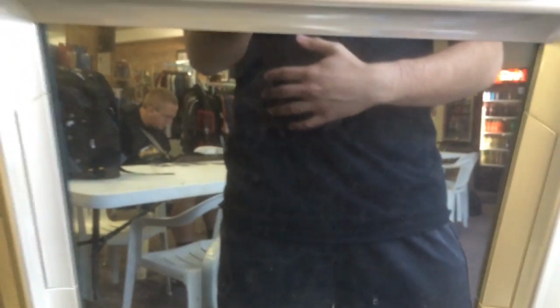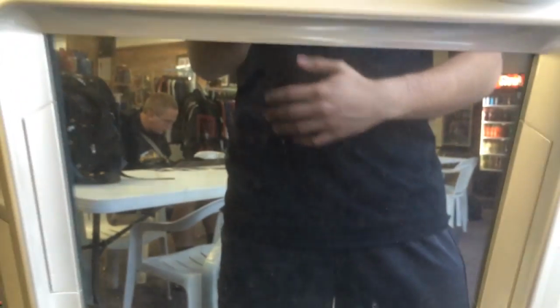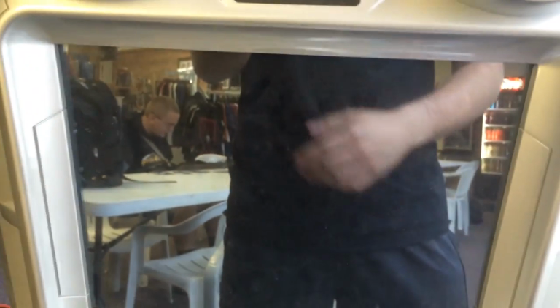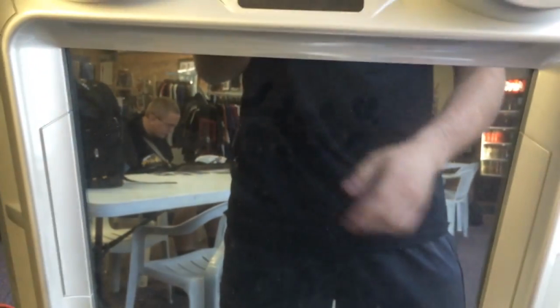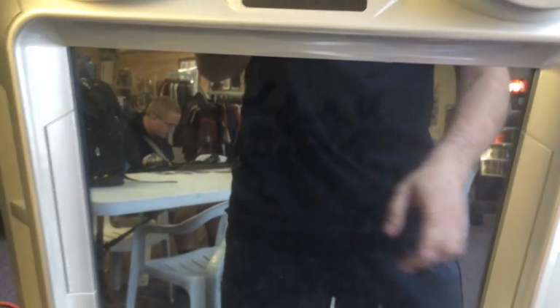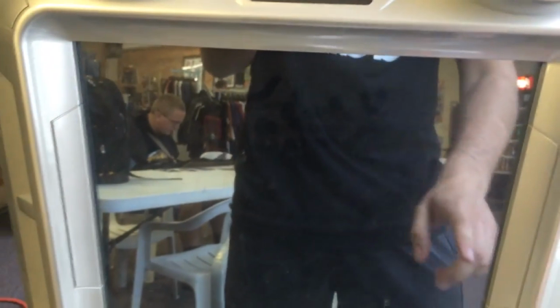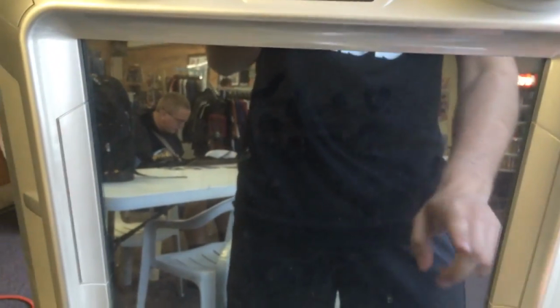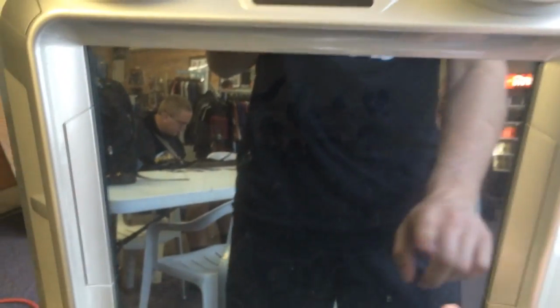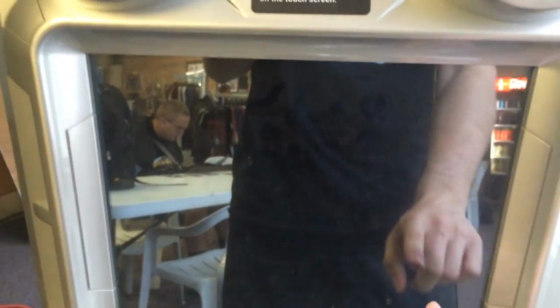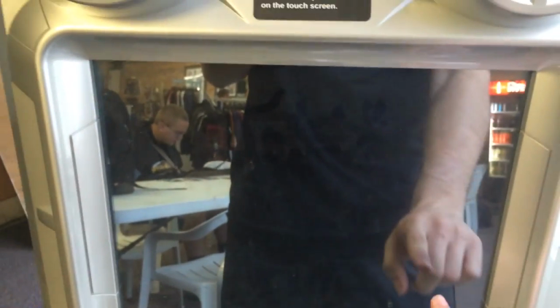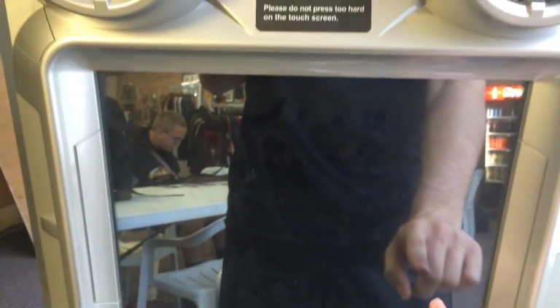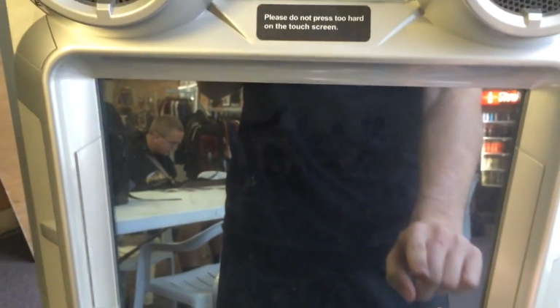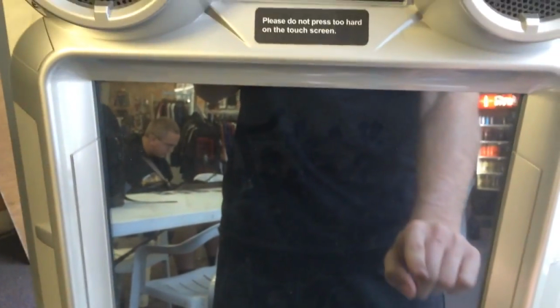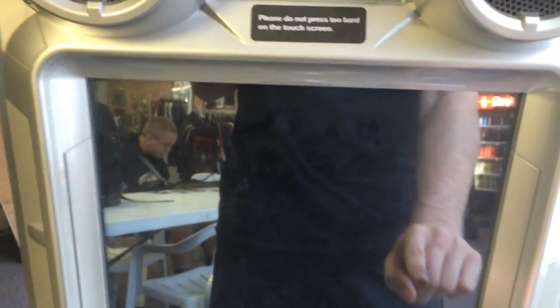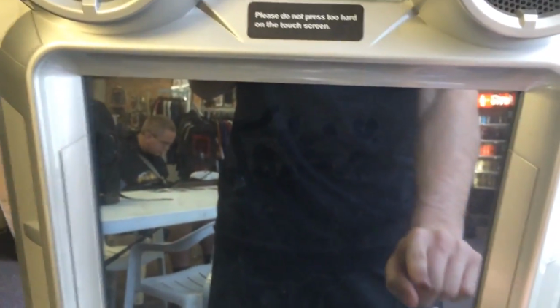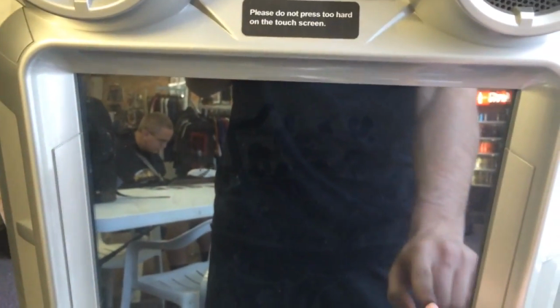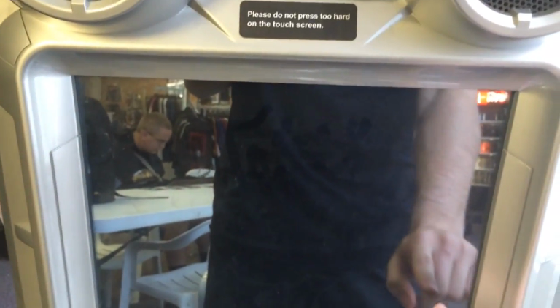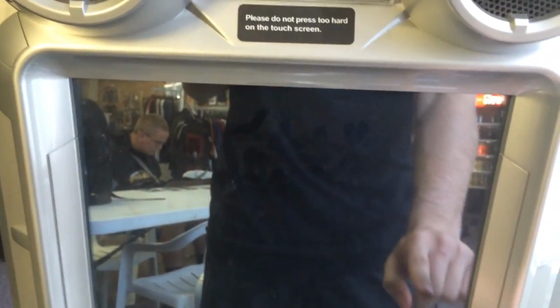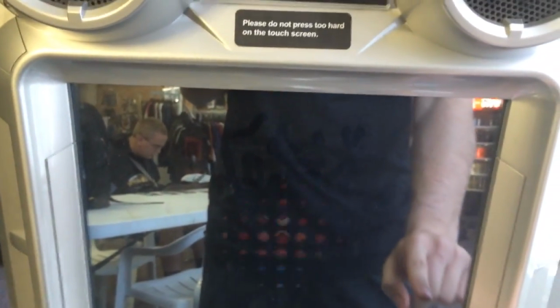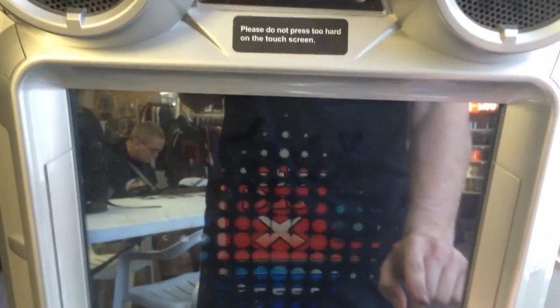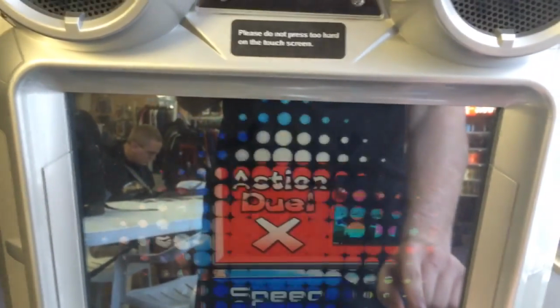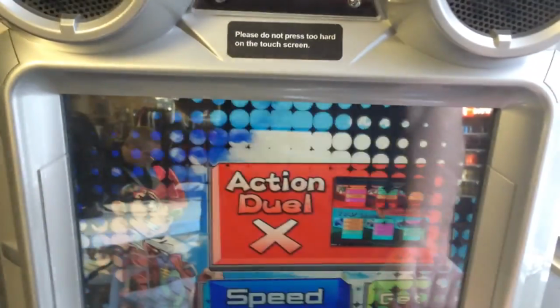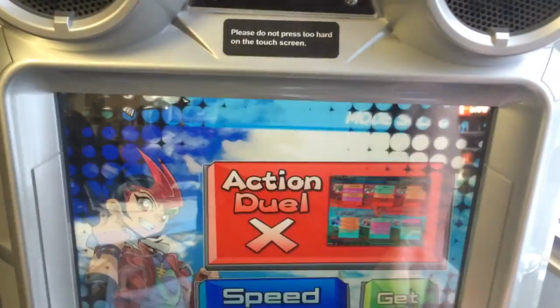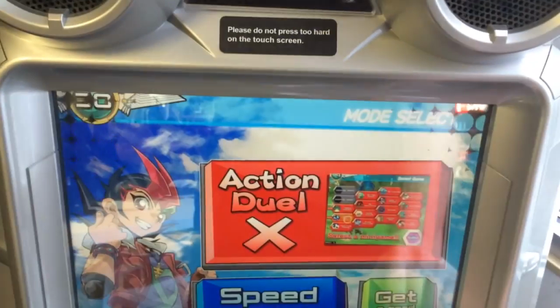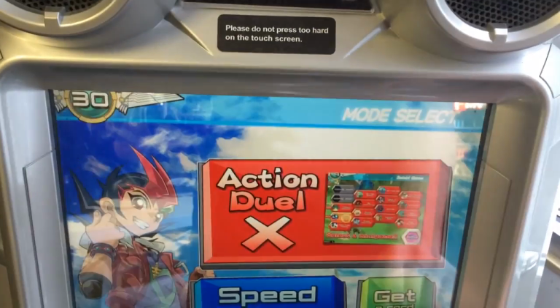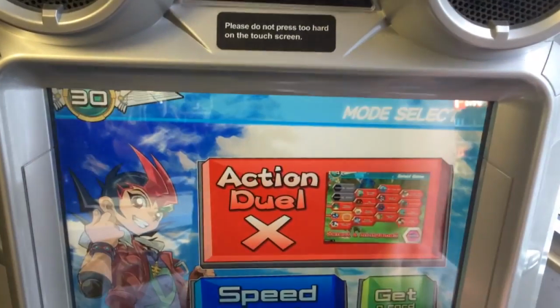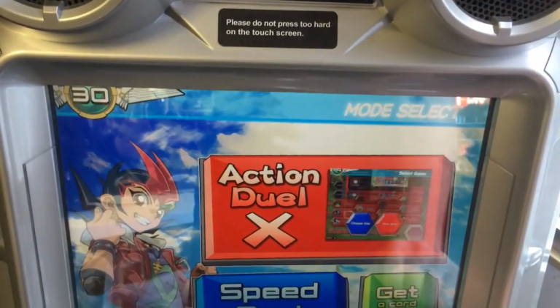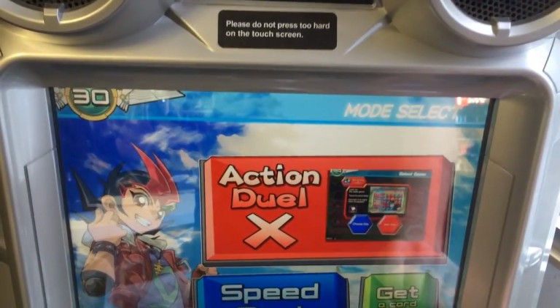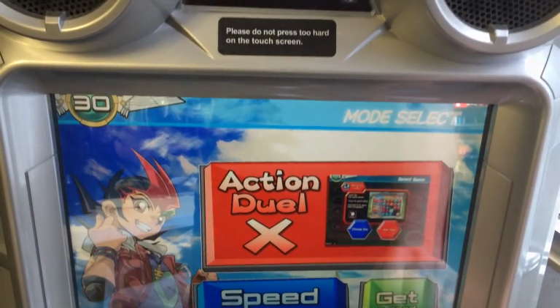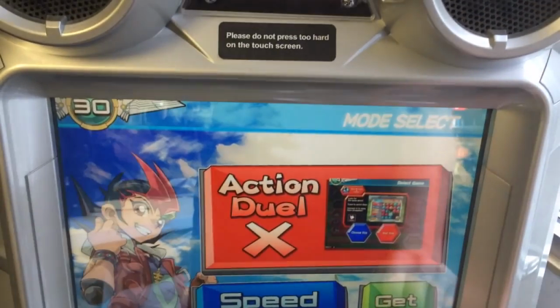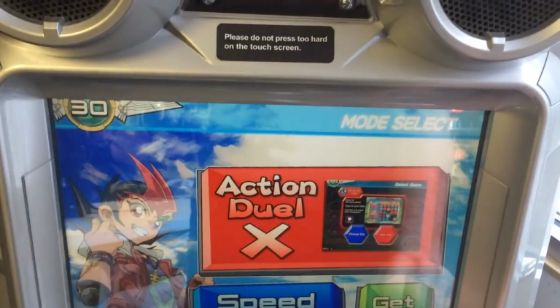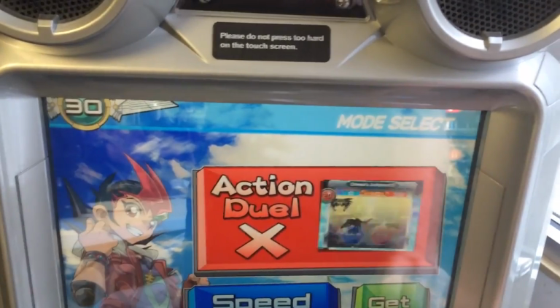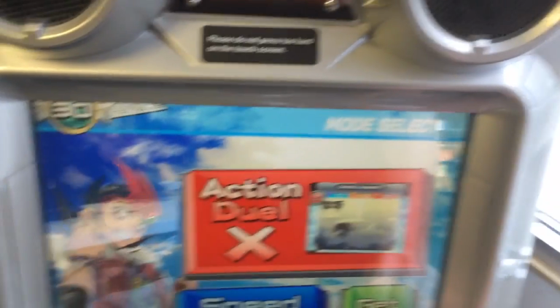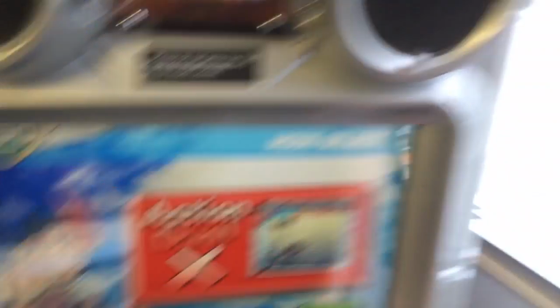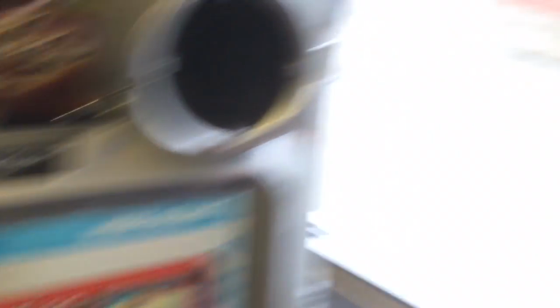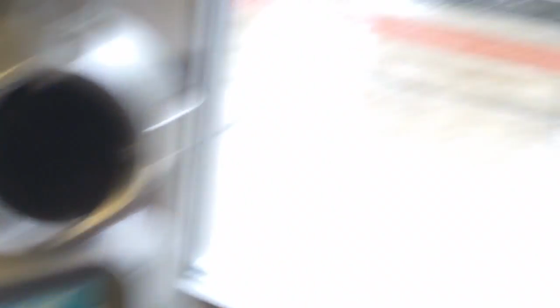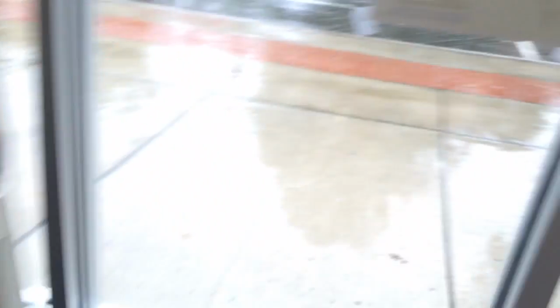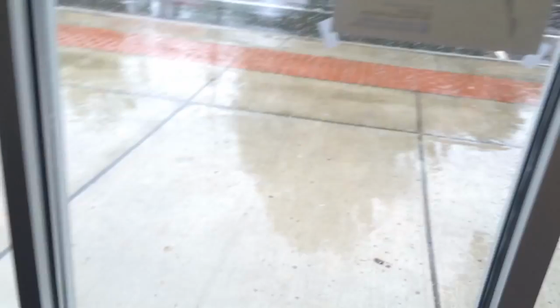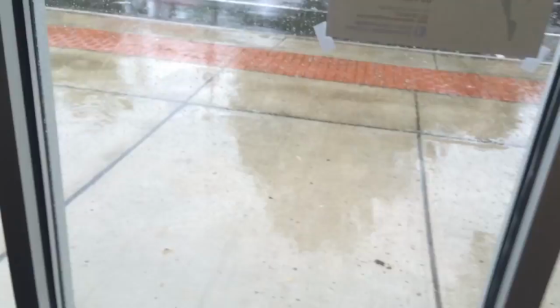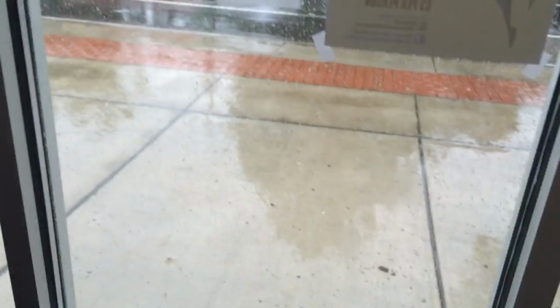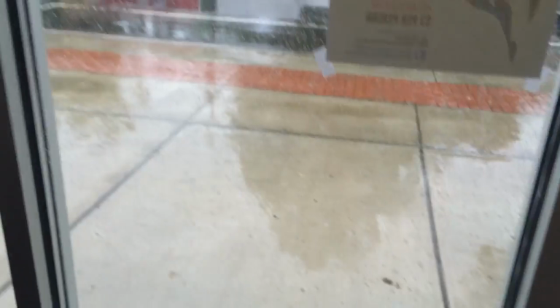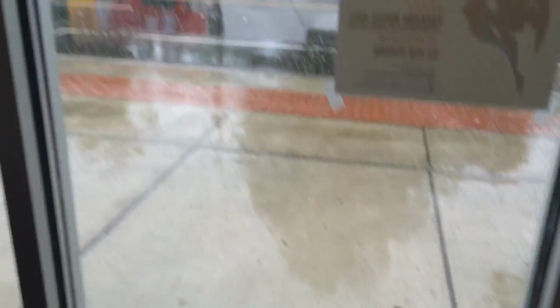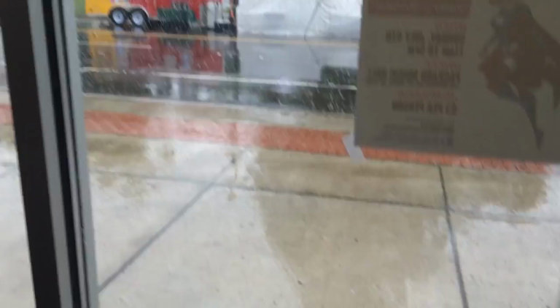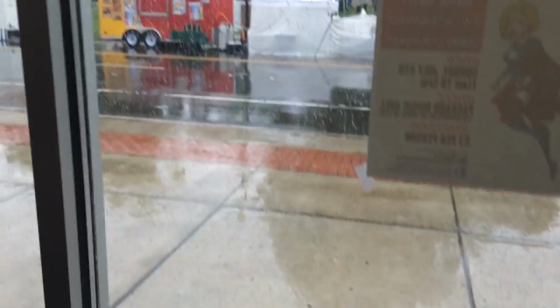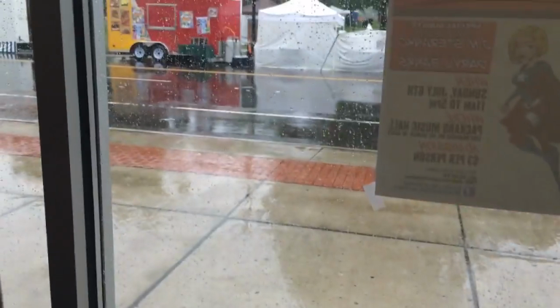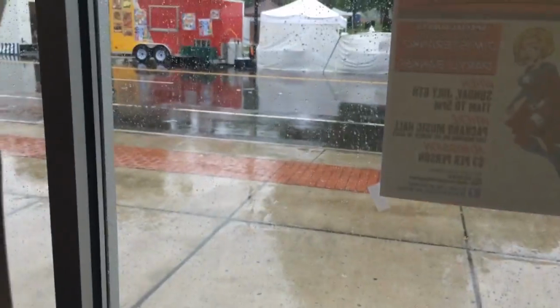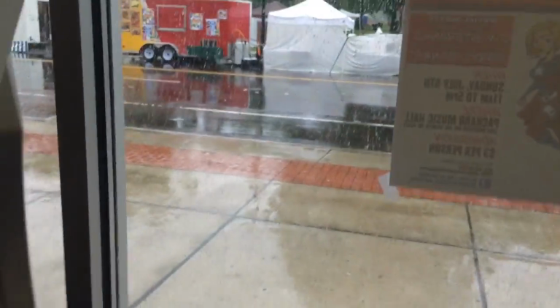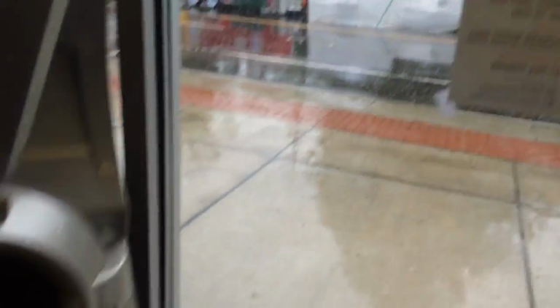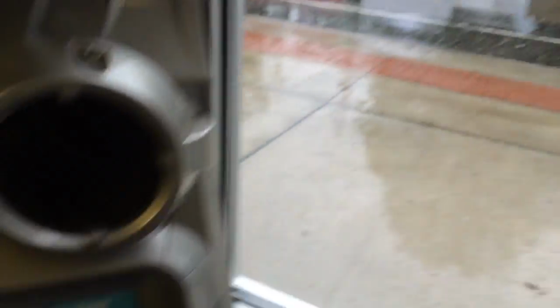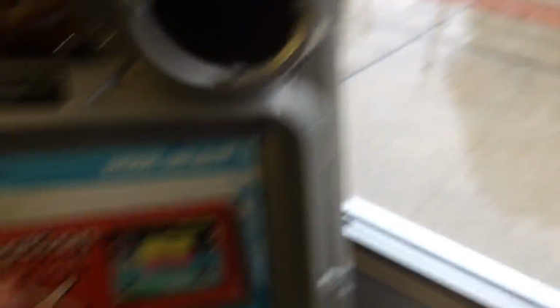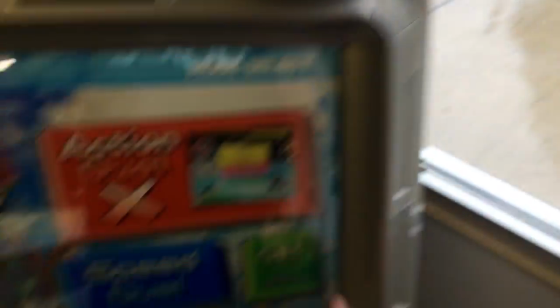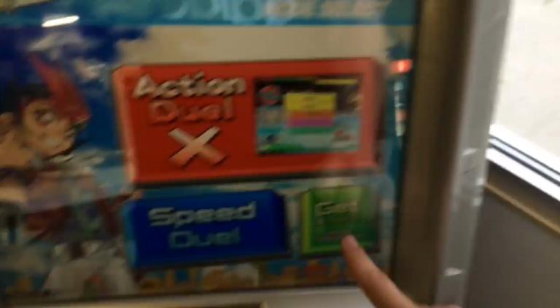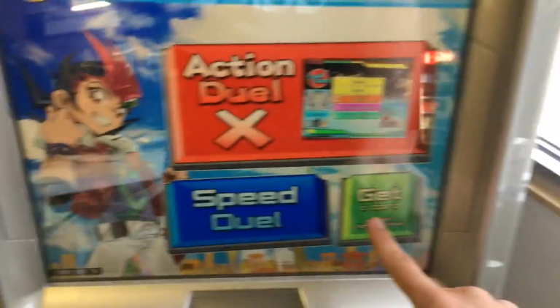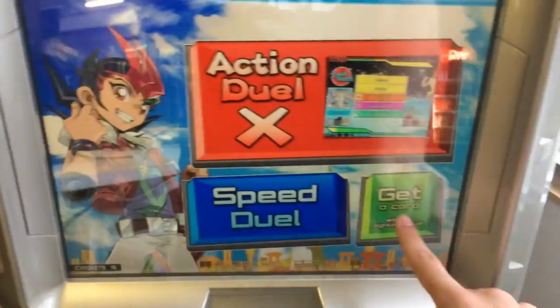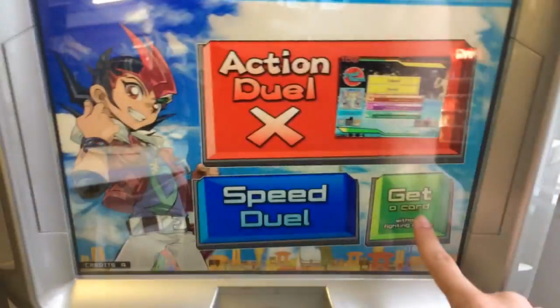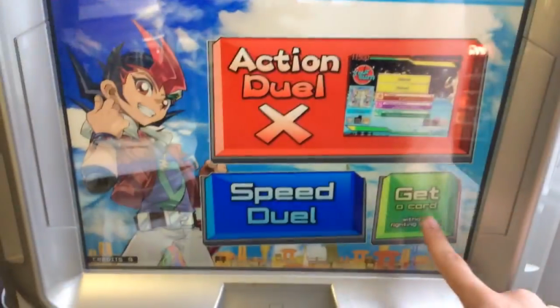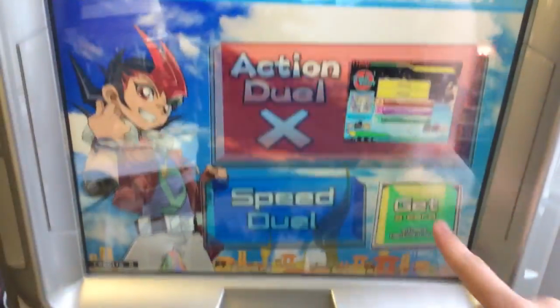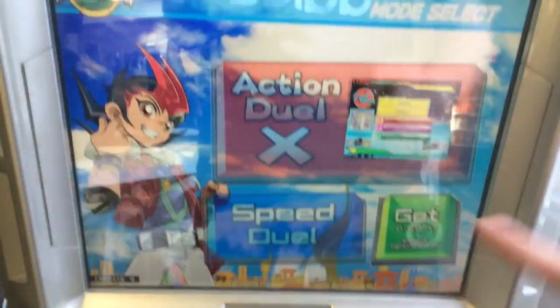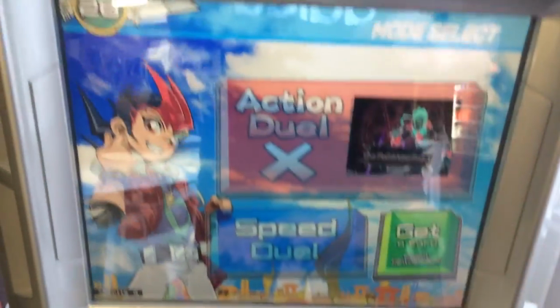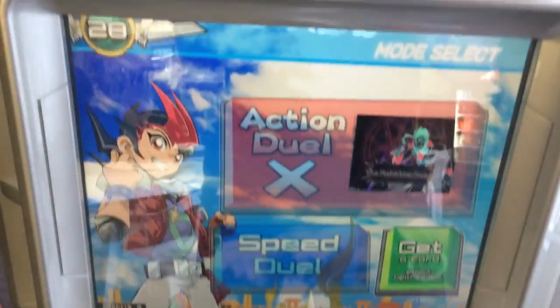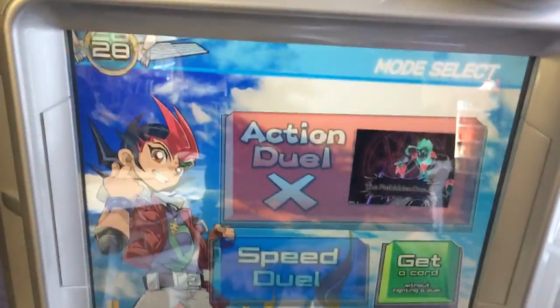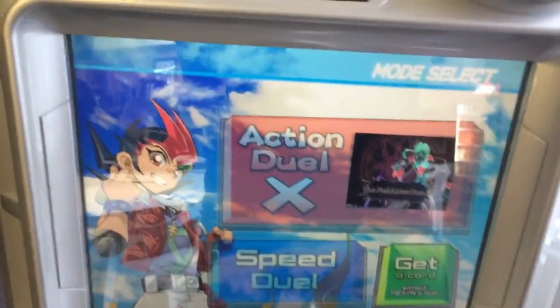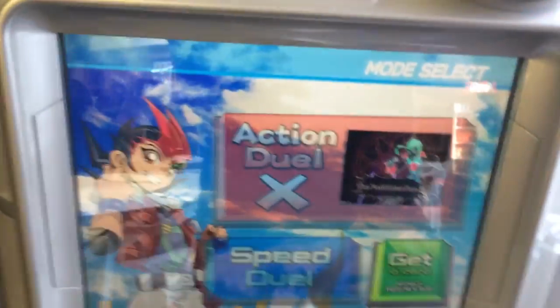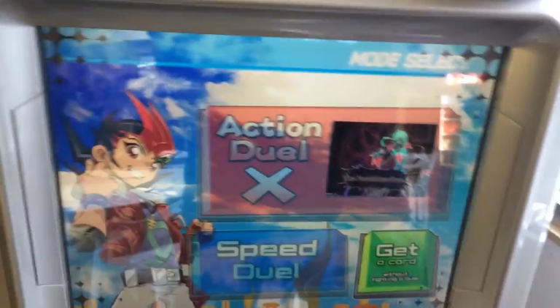Hey YouTube, KiaraToy here. Got a dual terminal video for you guys. It's pouring rain outside, all the Yu-Gi-Oh! players.